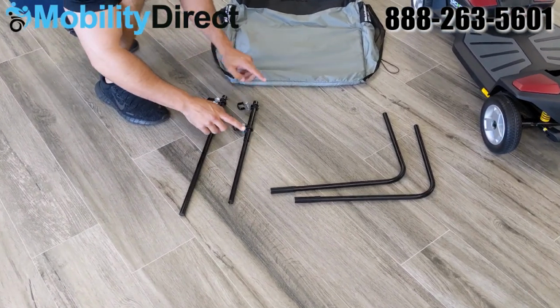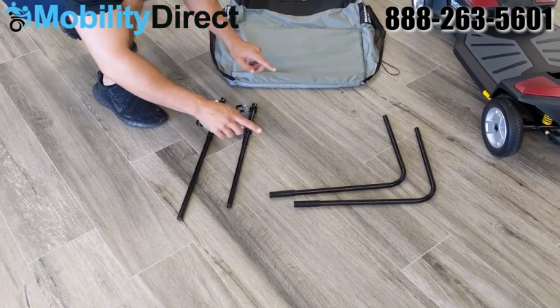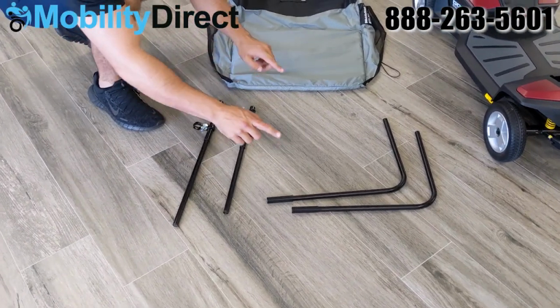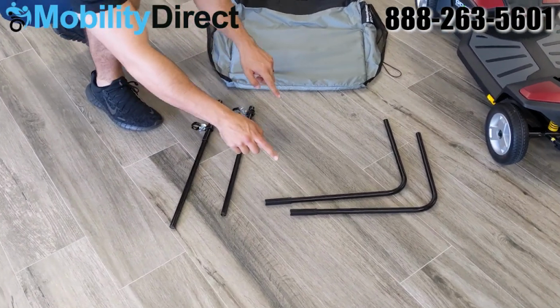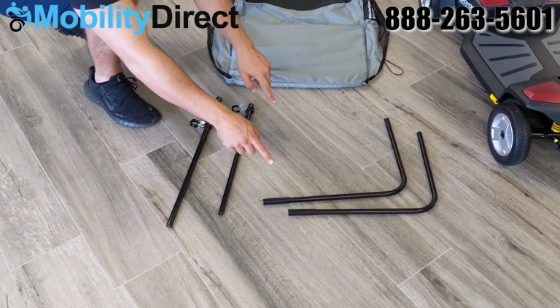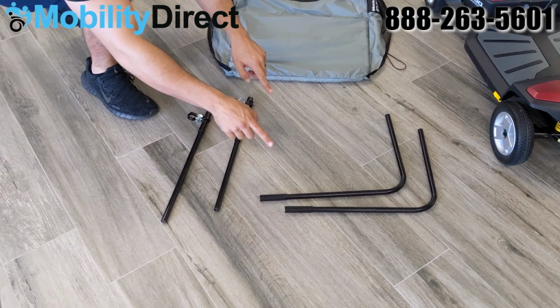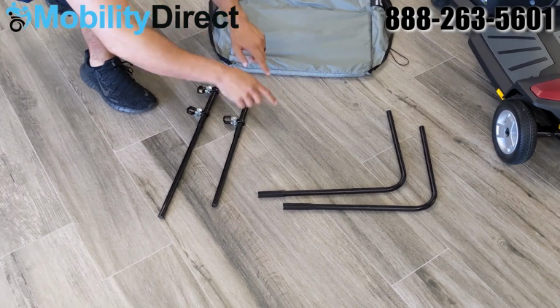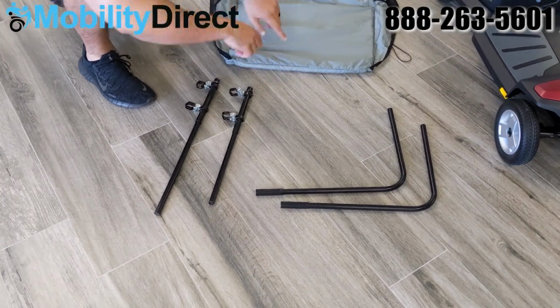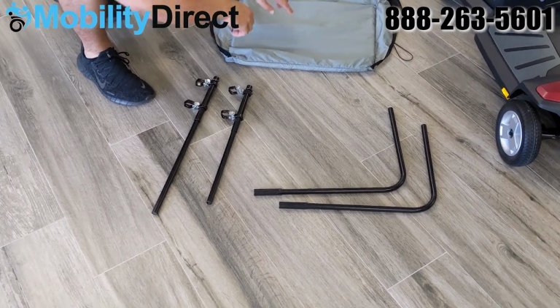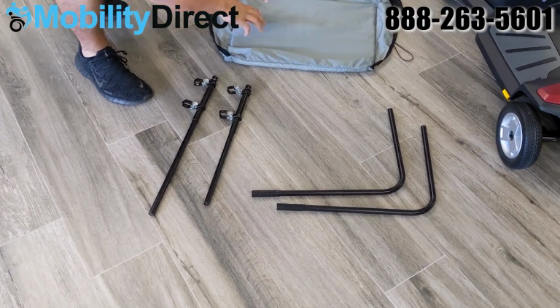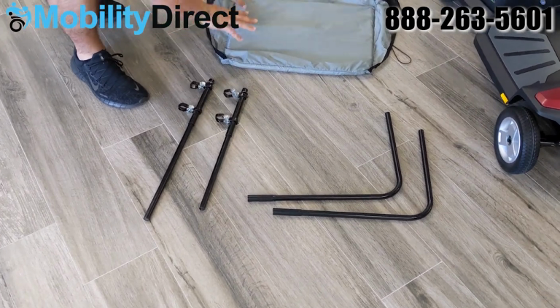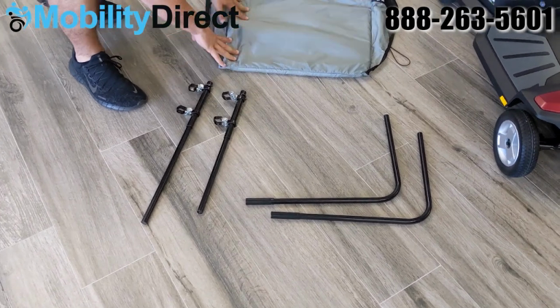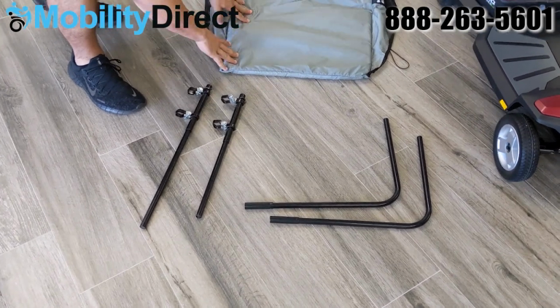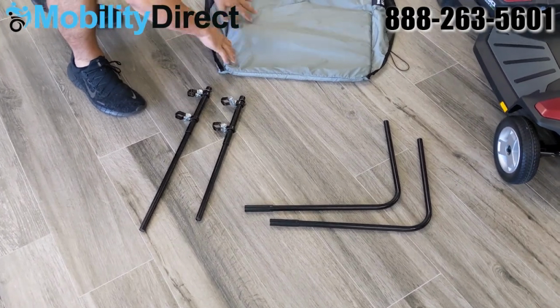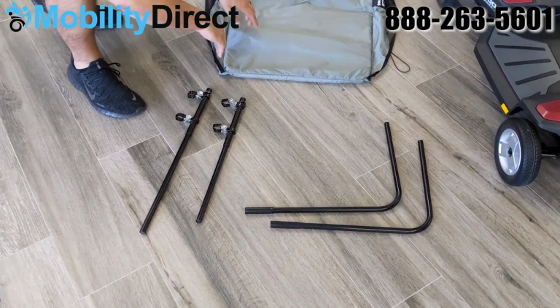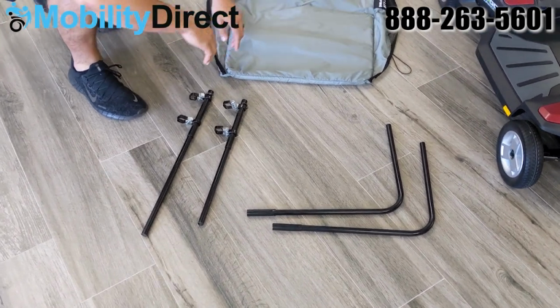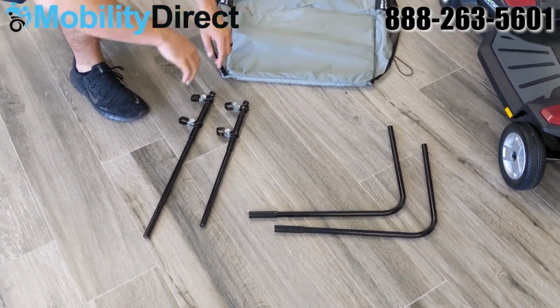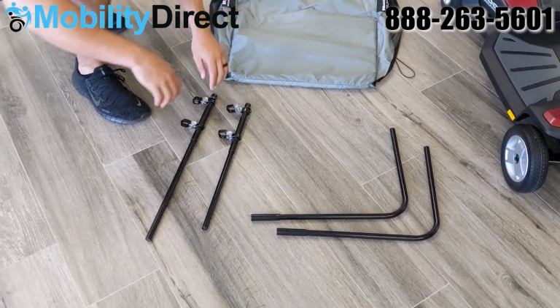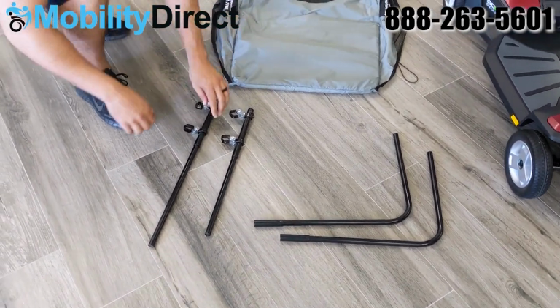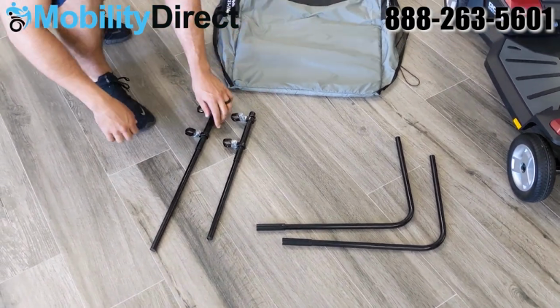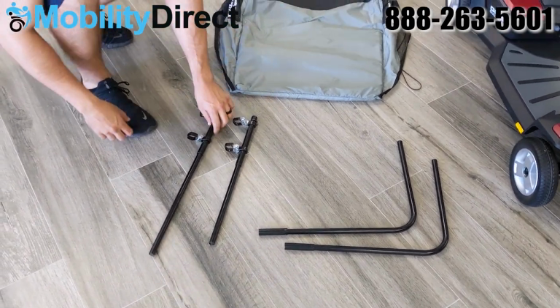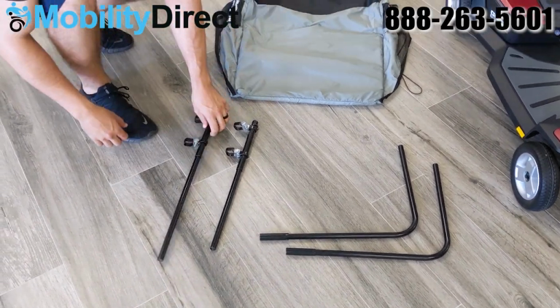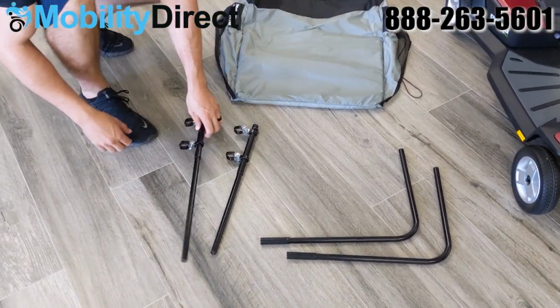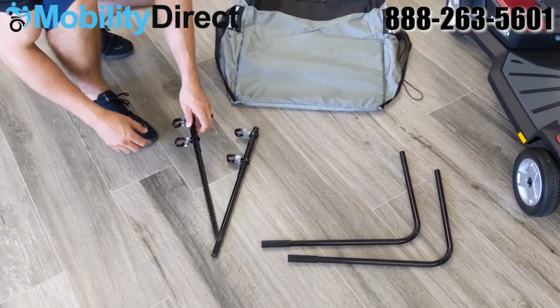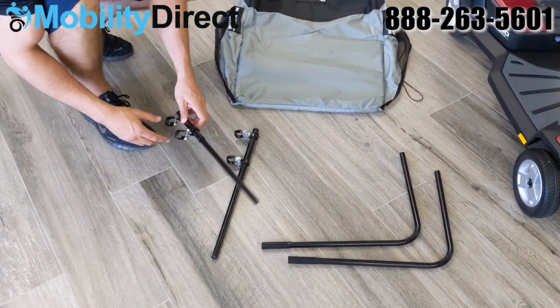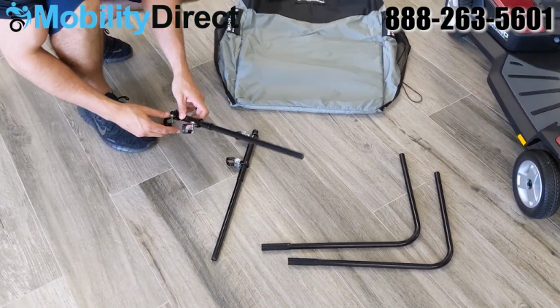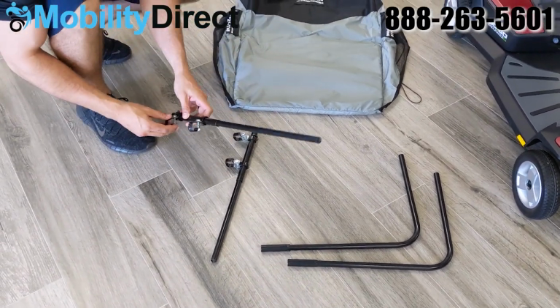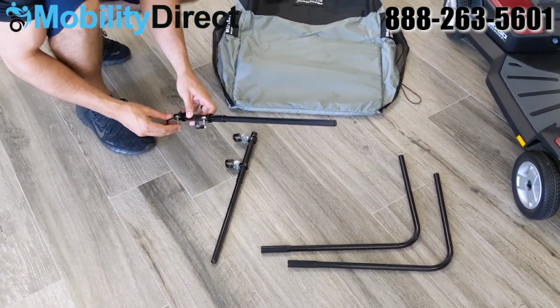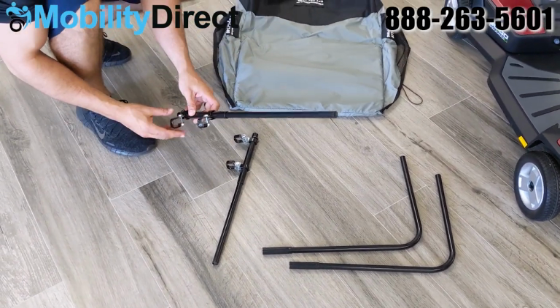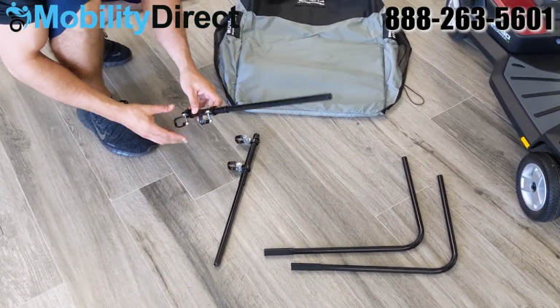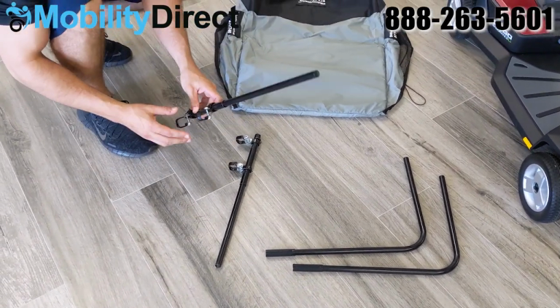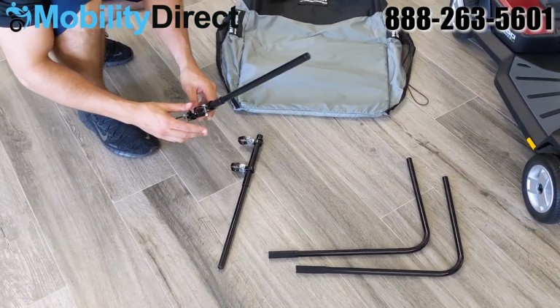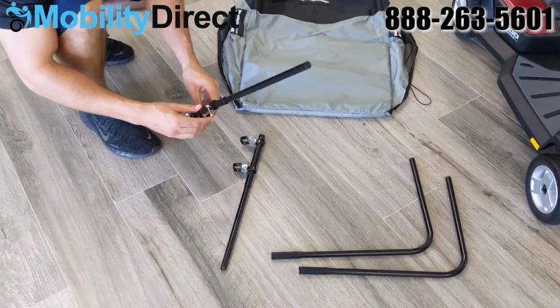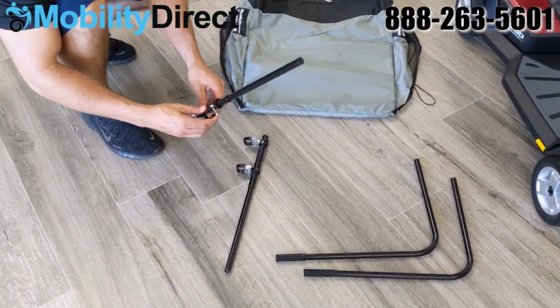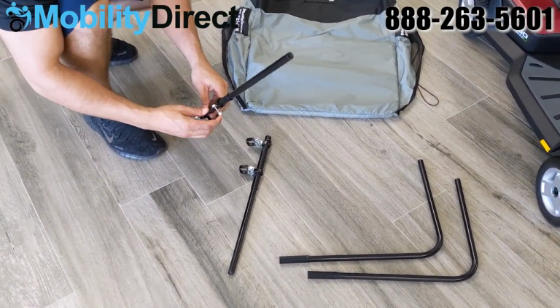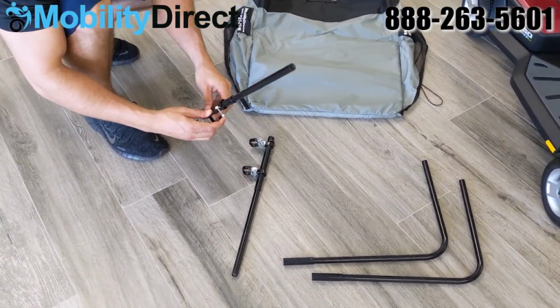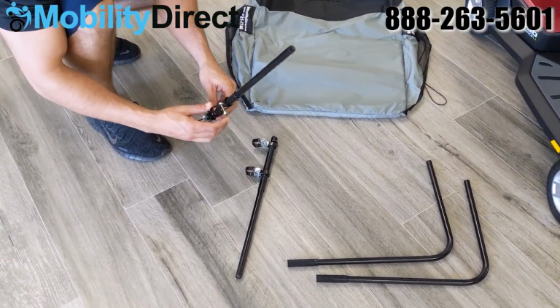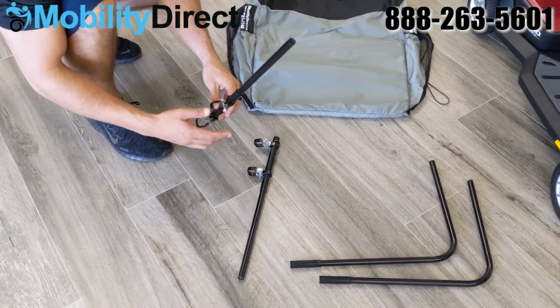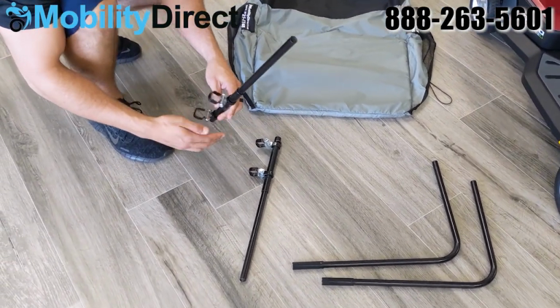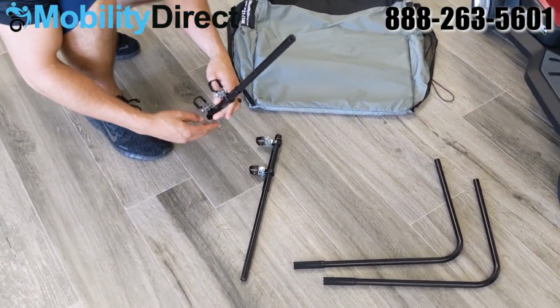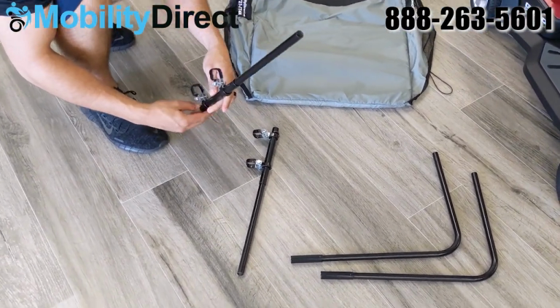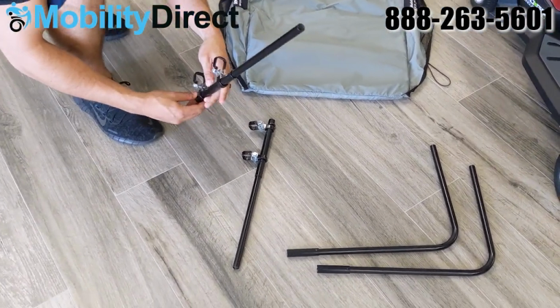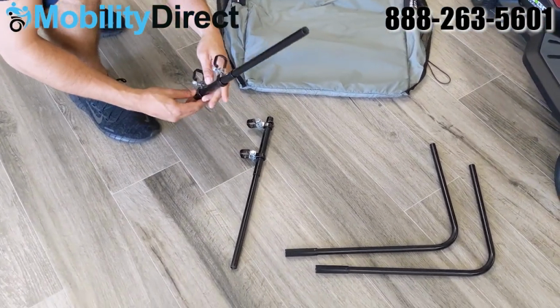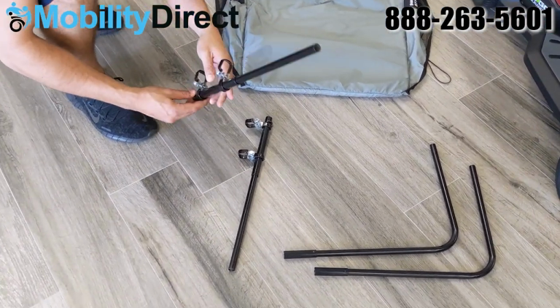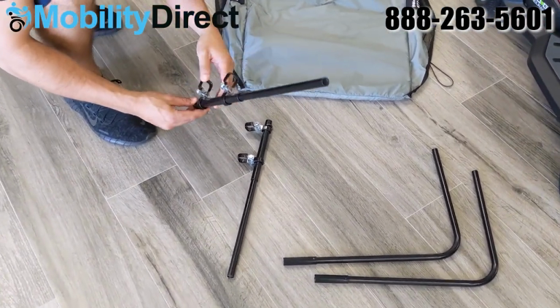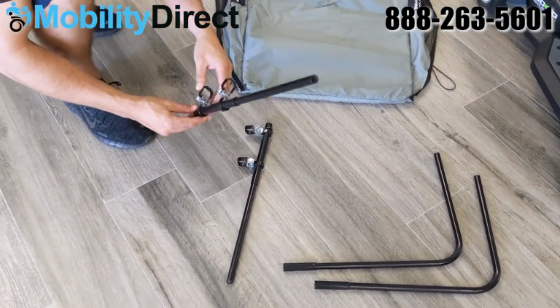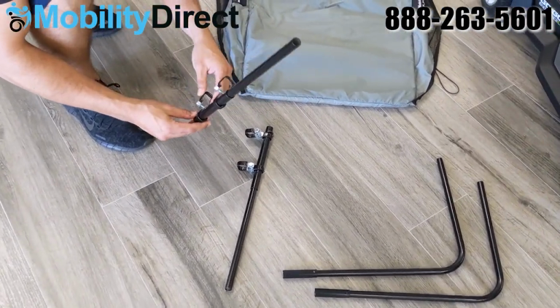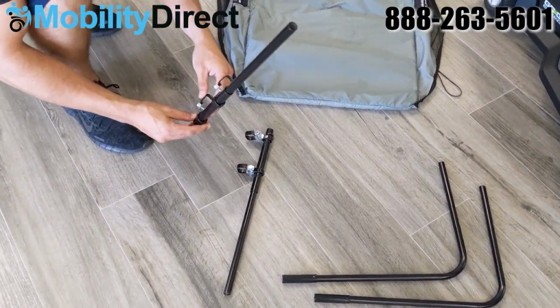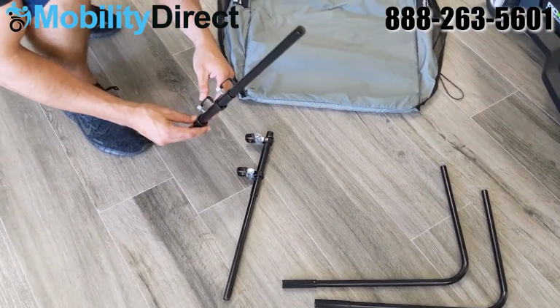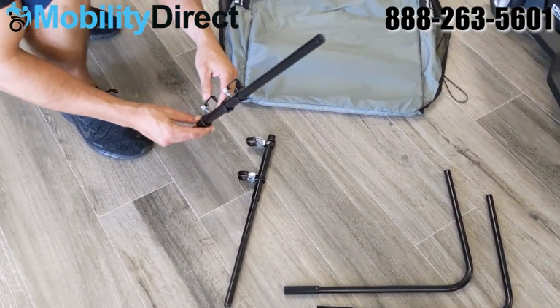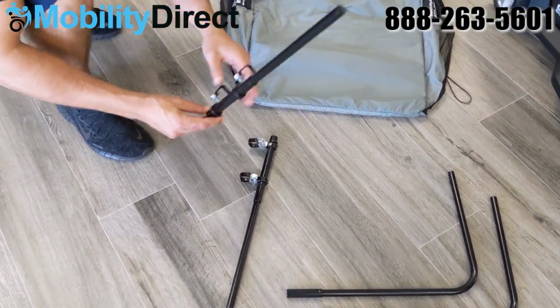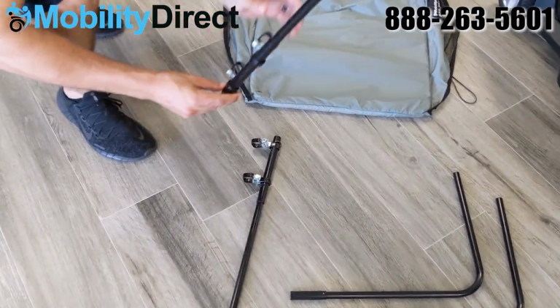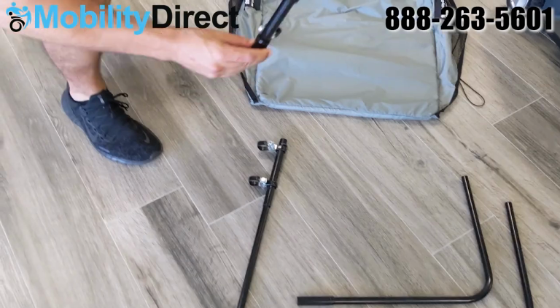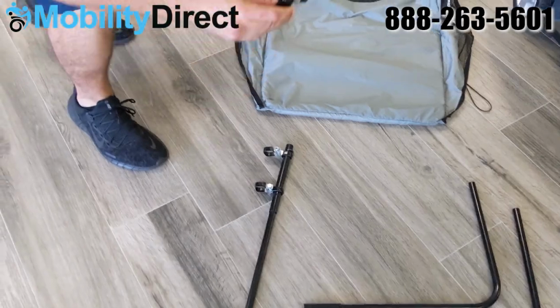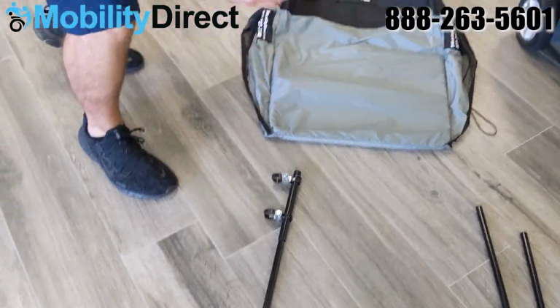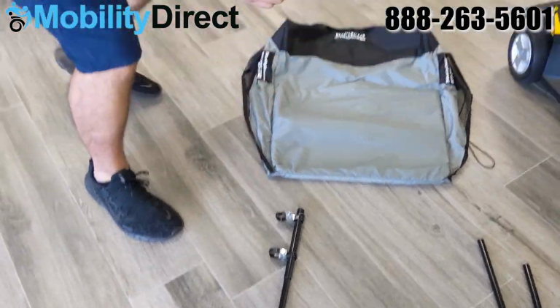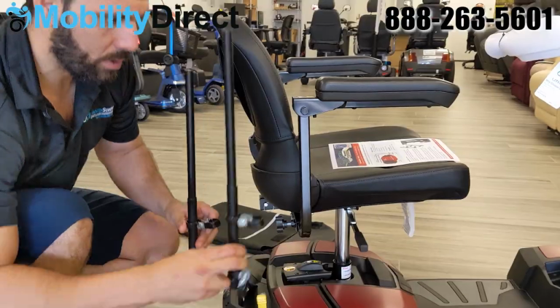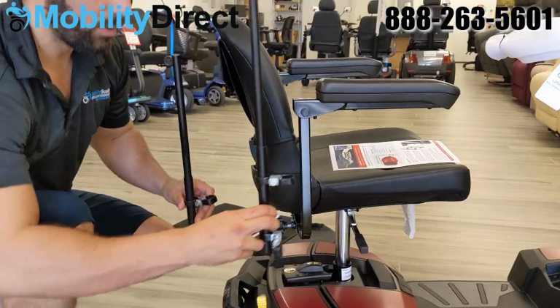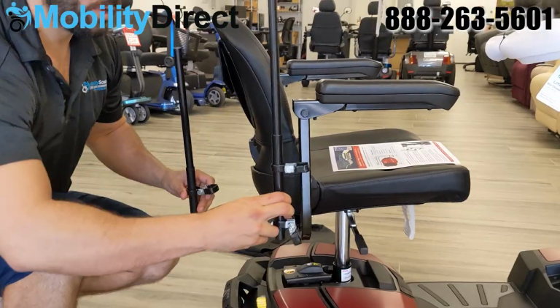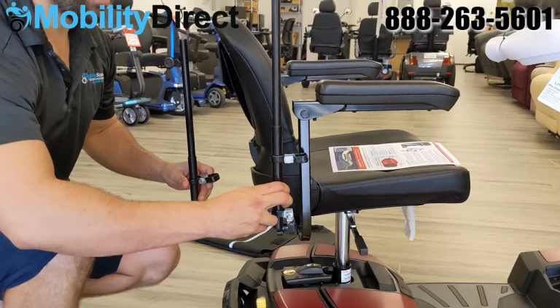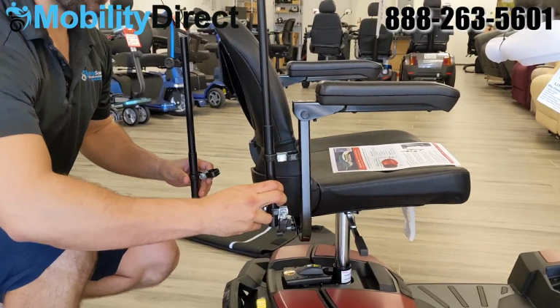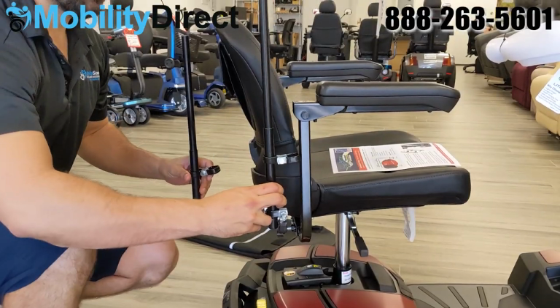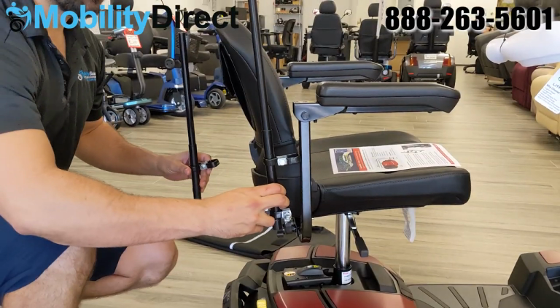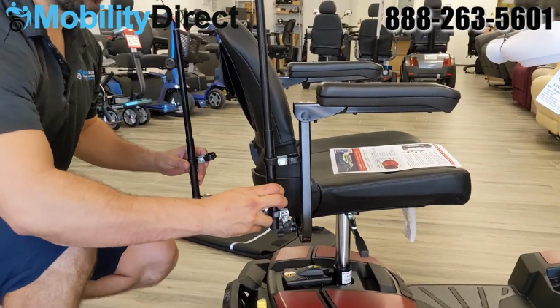They might be disconnected when you get them in the bag or they might come together, but you should see all the contents shown on the screen here.